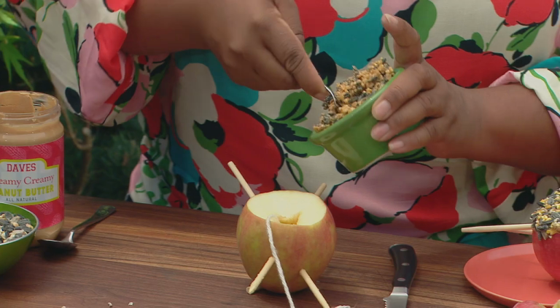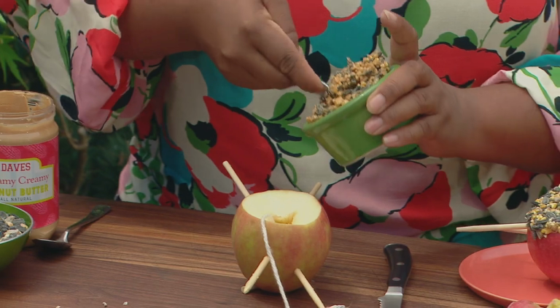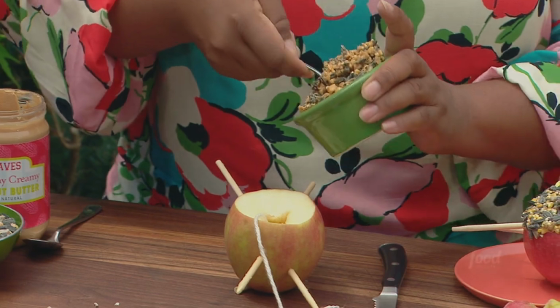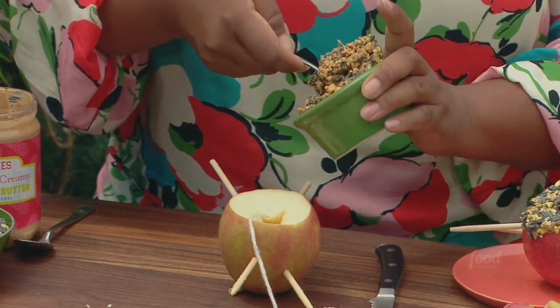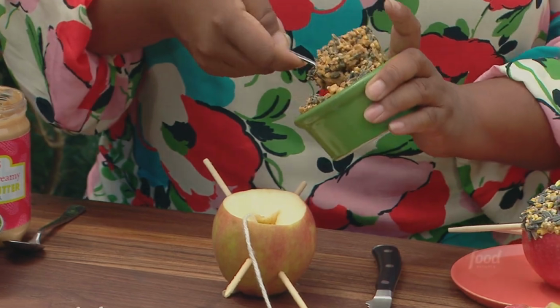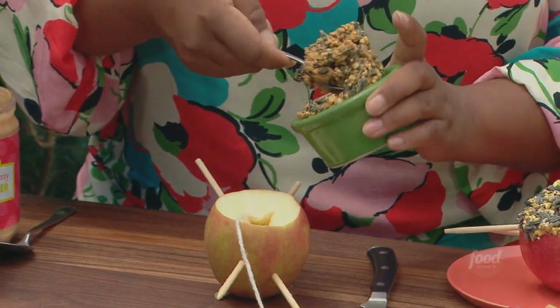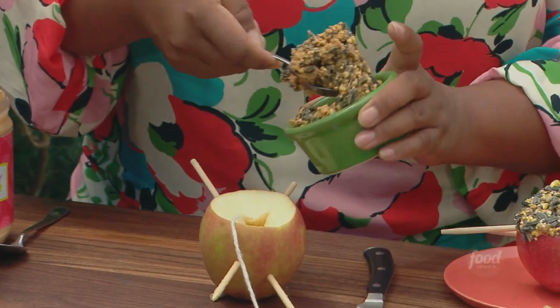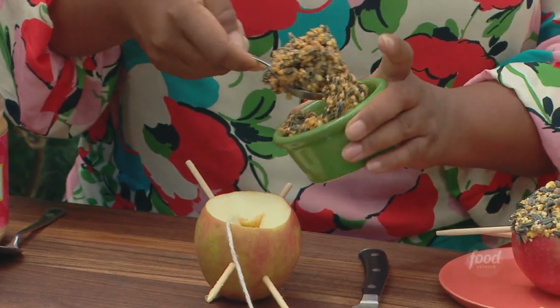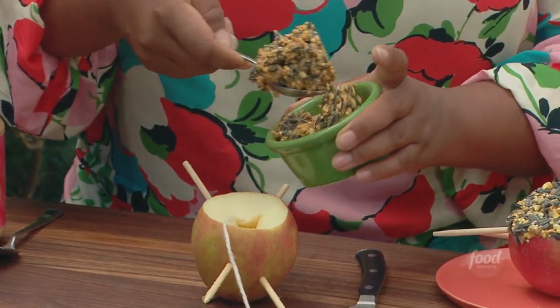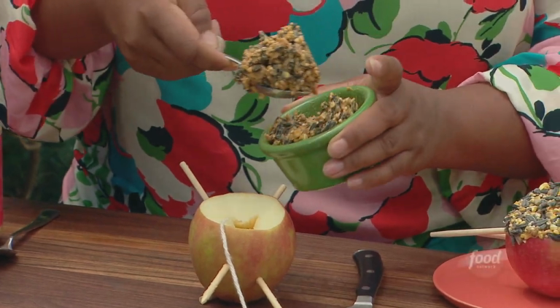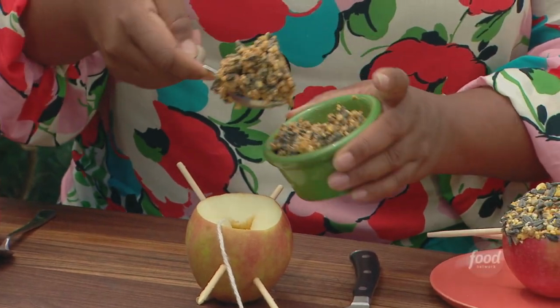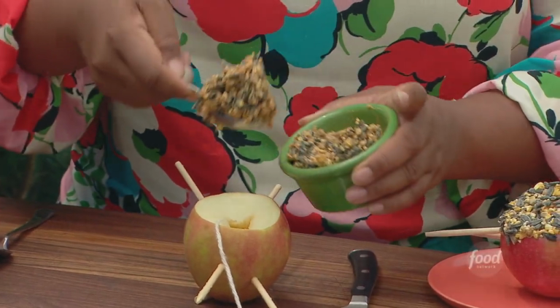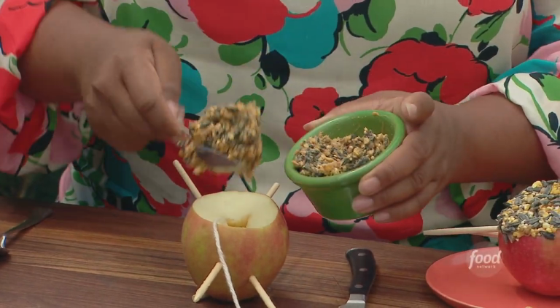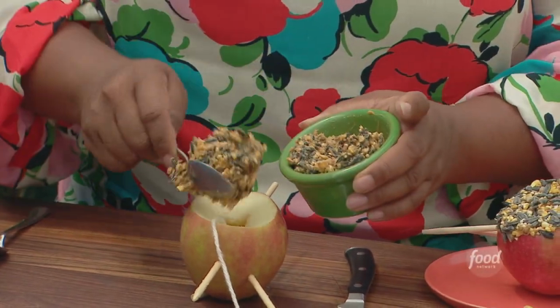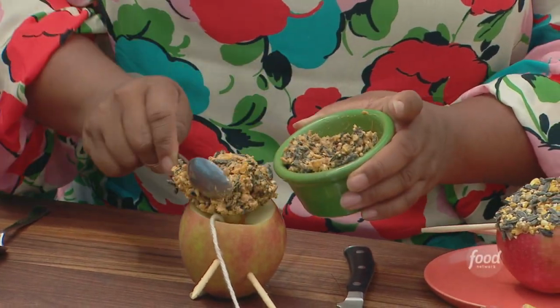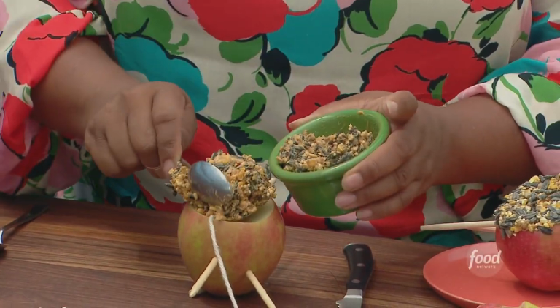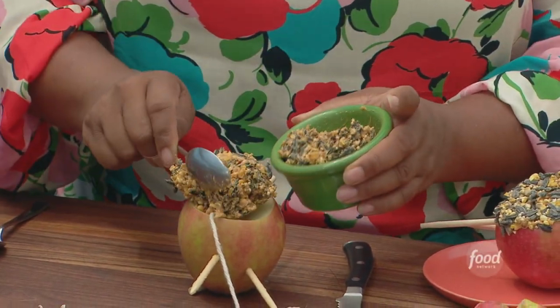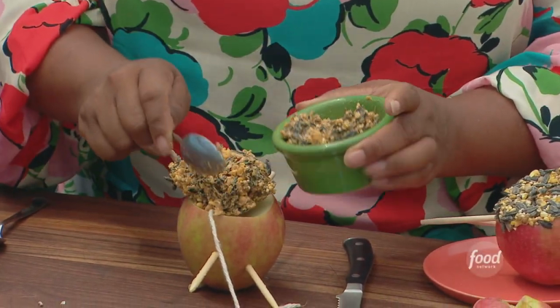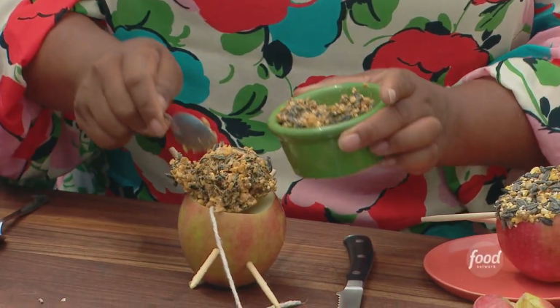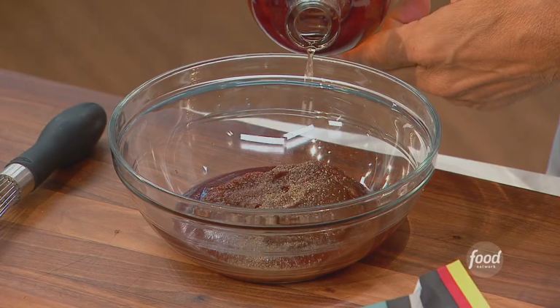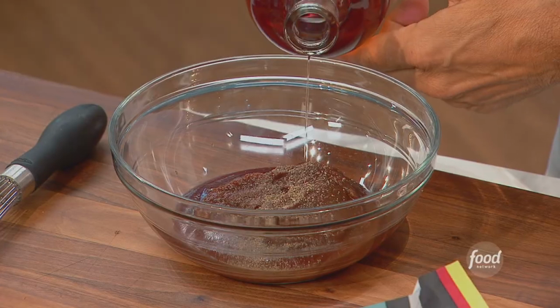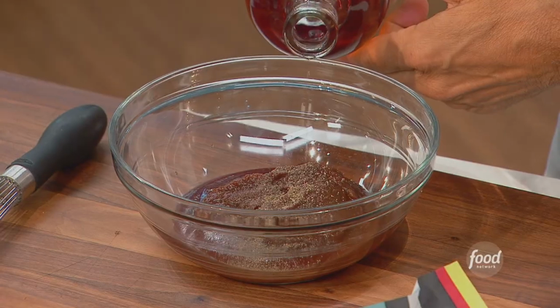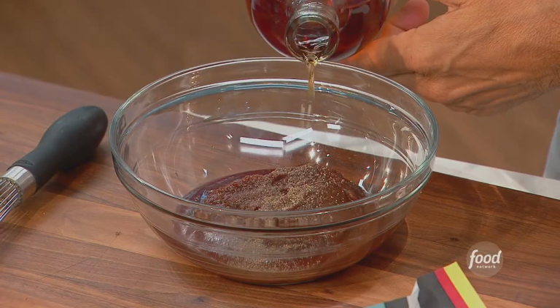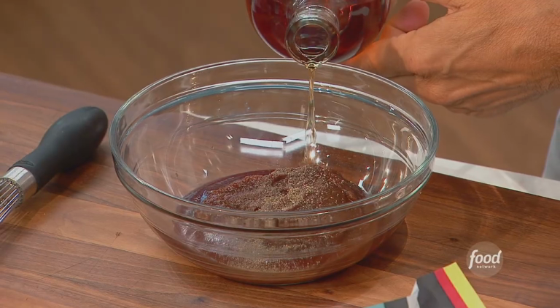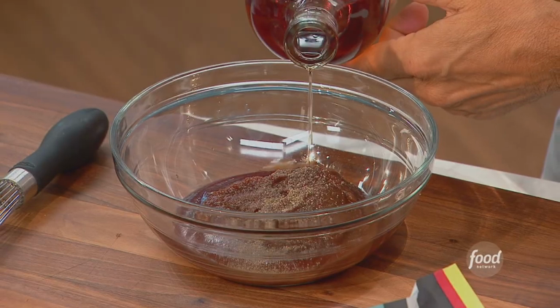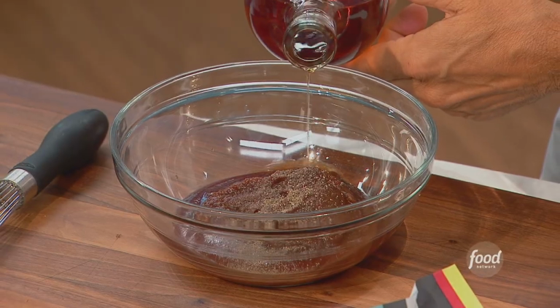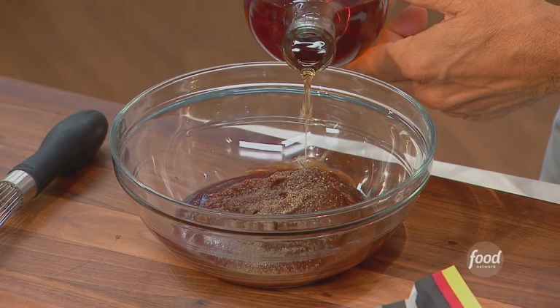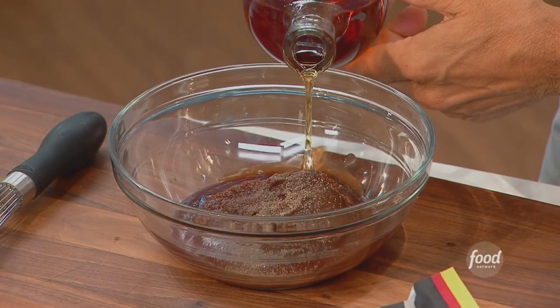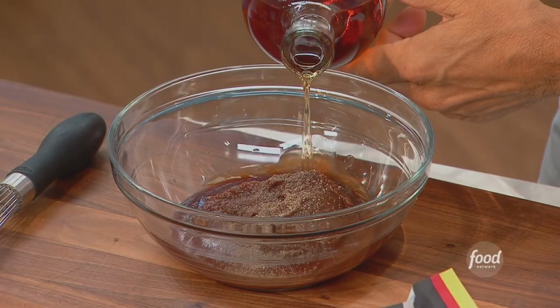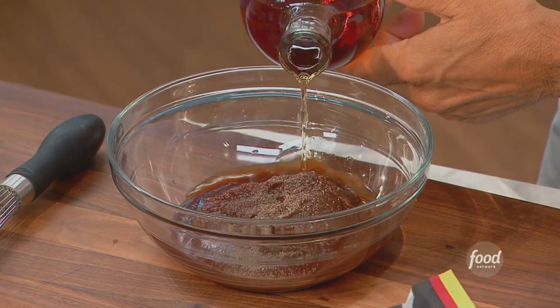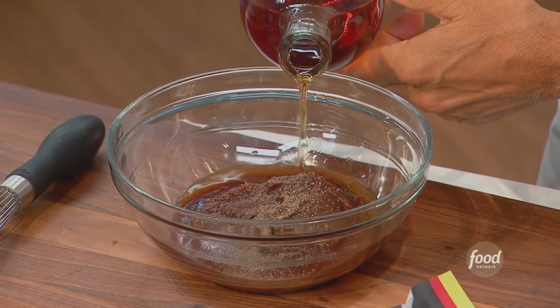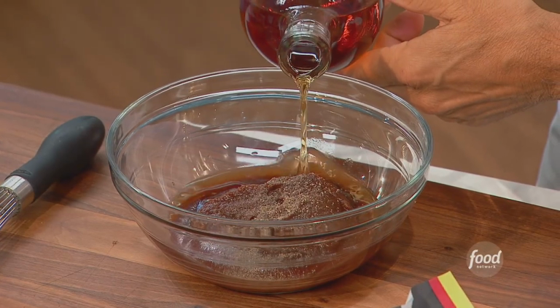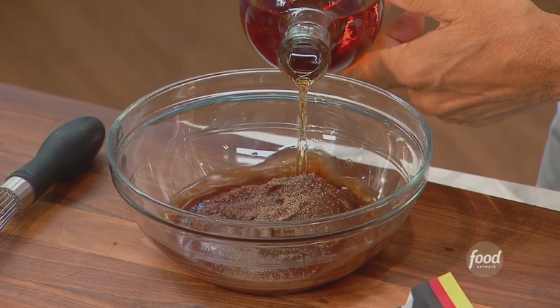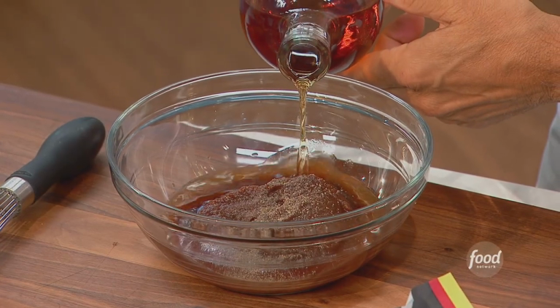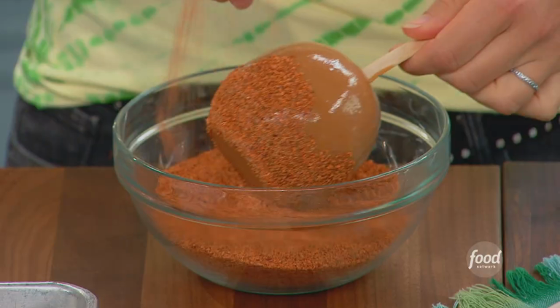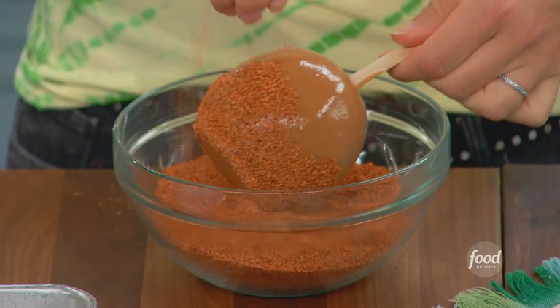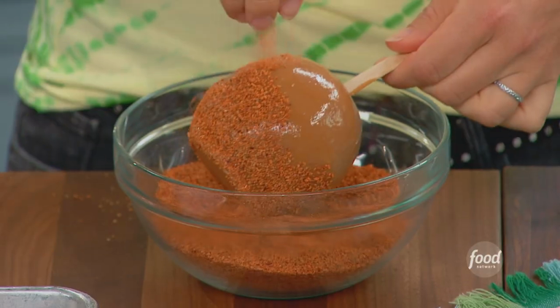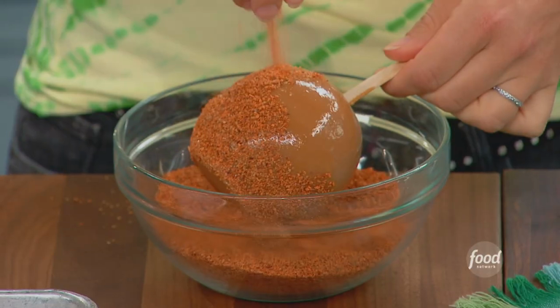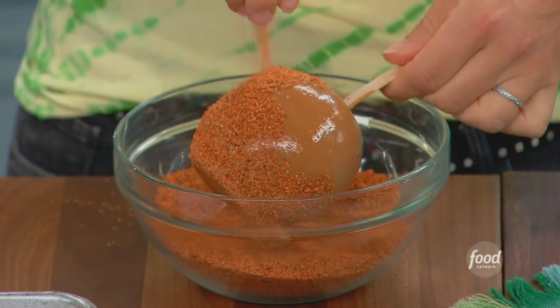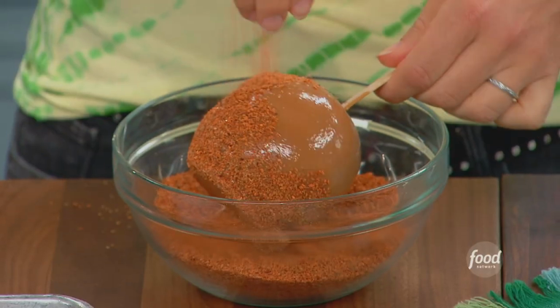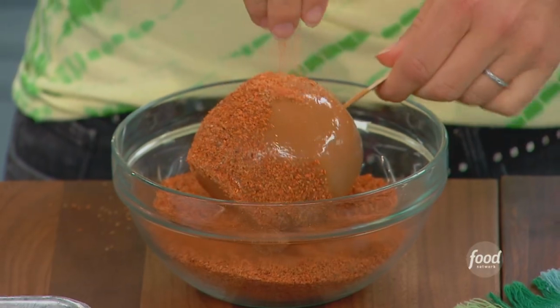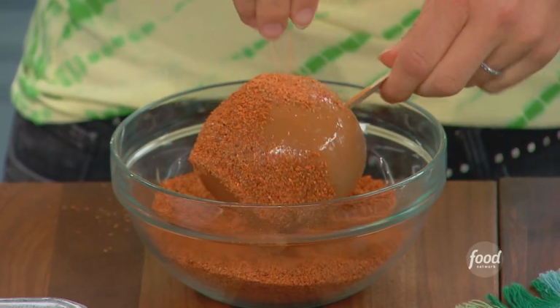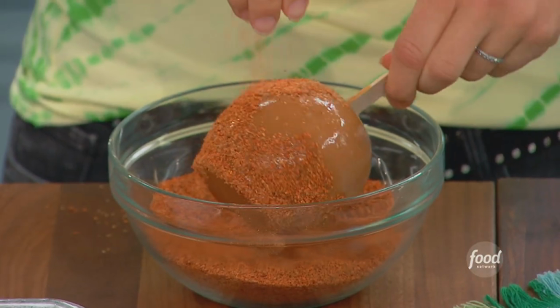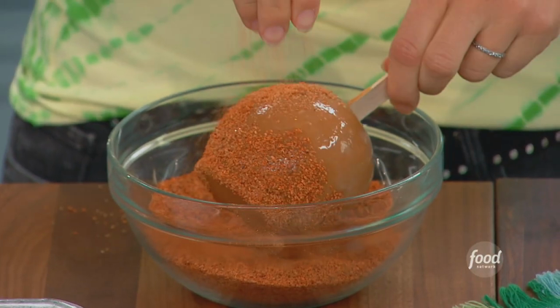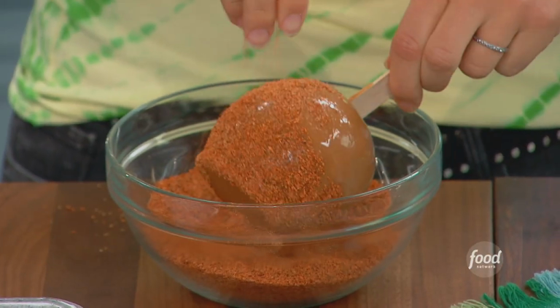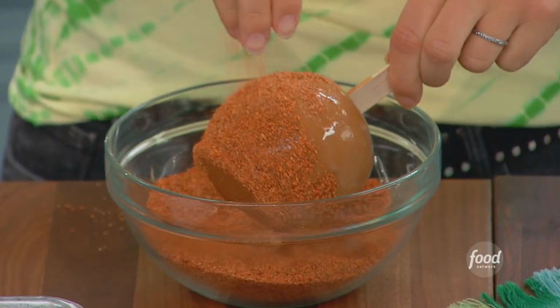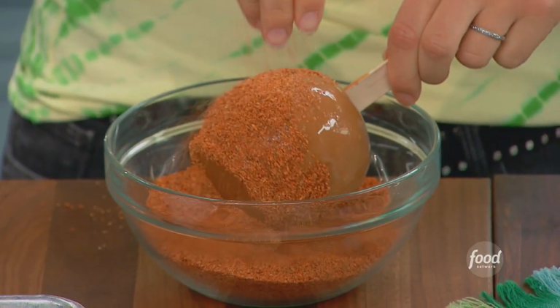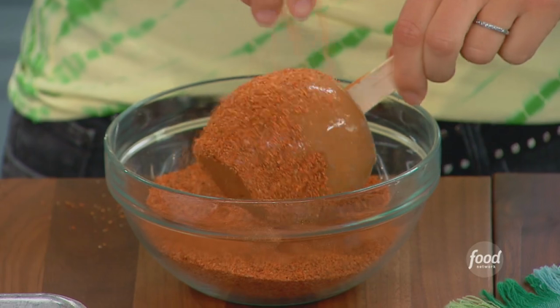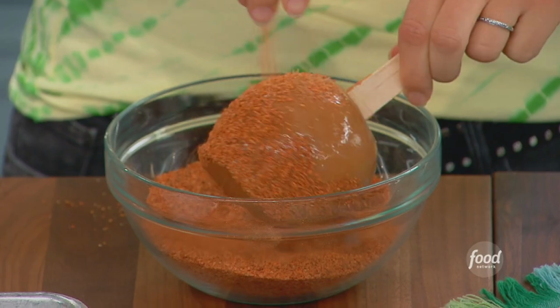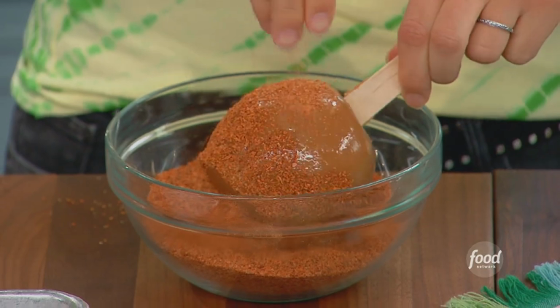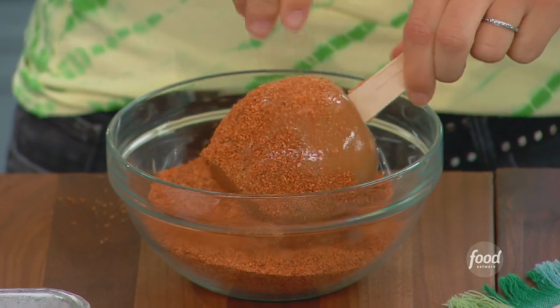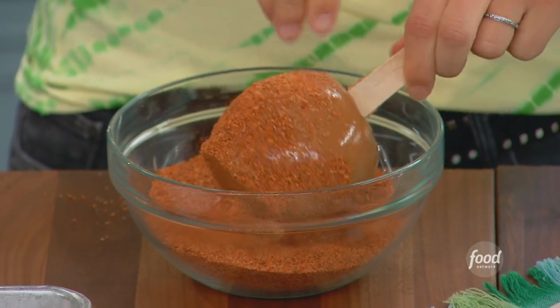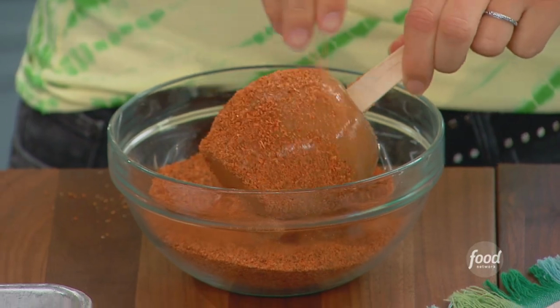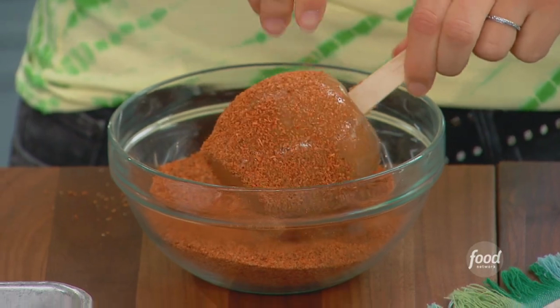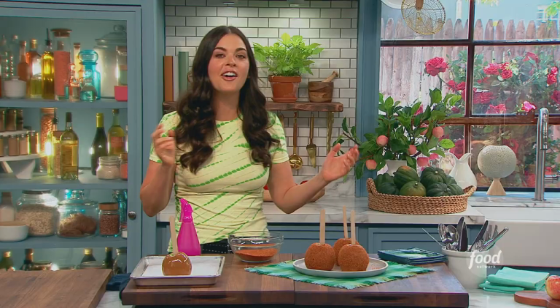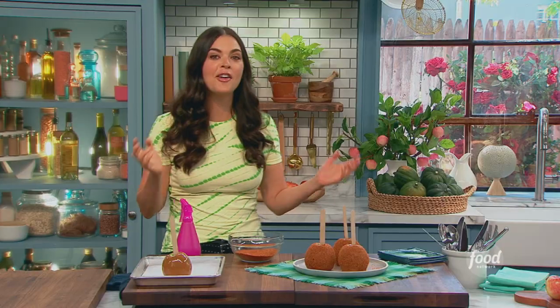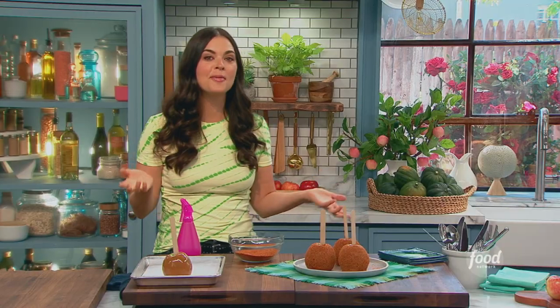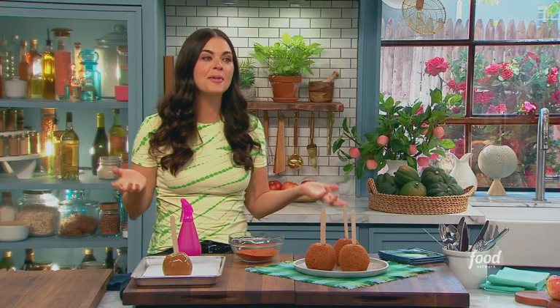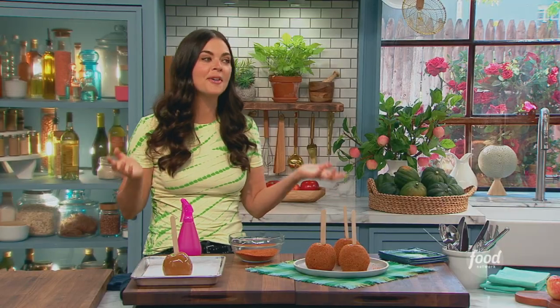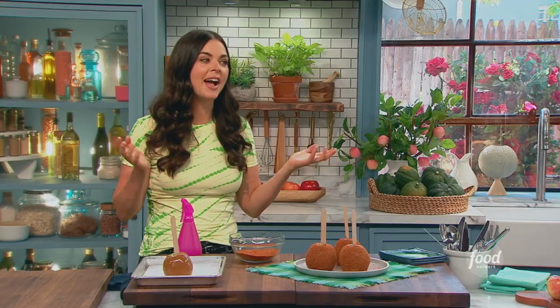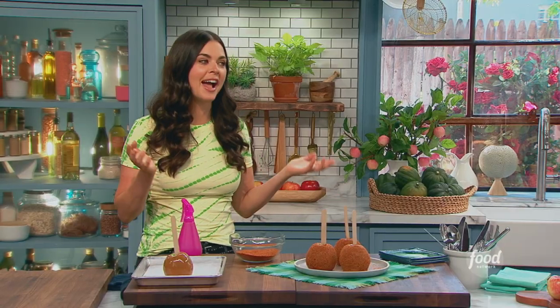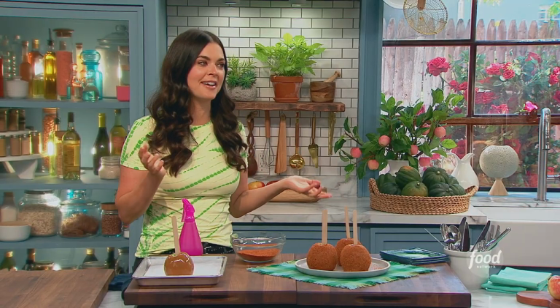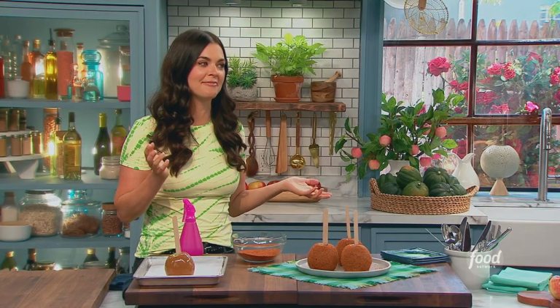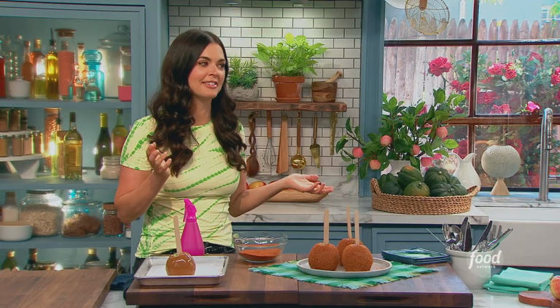Today, we've got three cool apple-themed ideas to perk up your fall. I'm starting with a fall favorite: caramel apples.